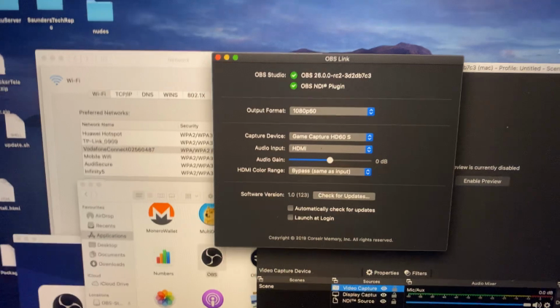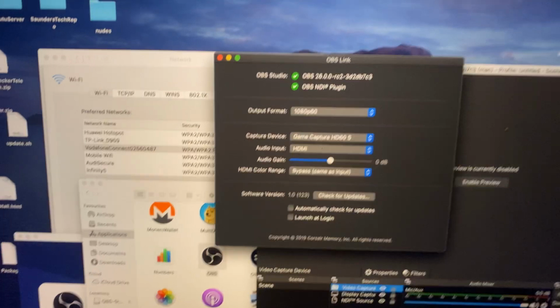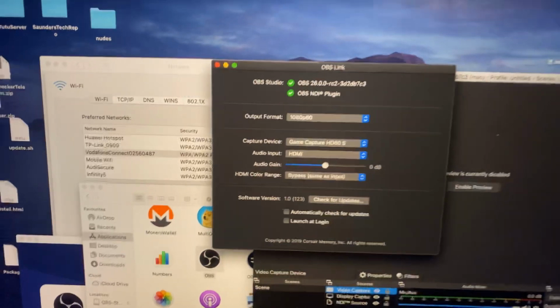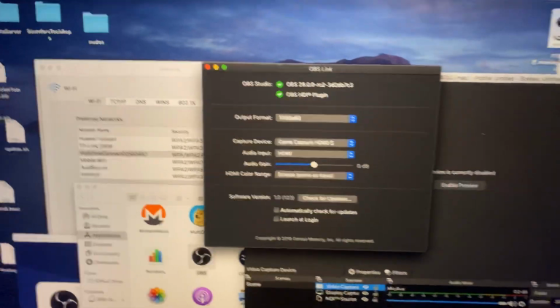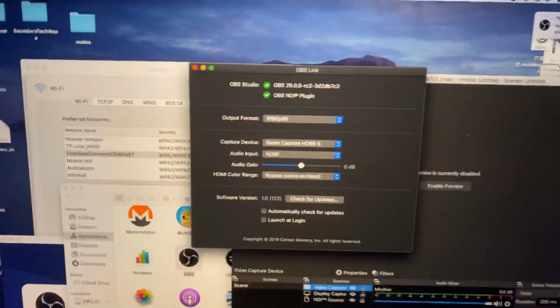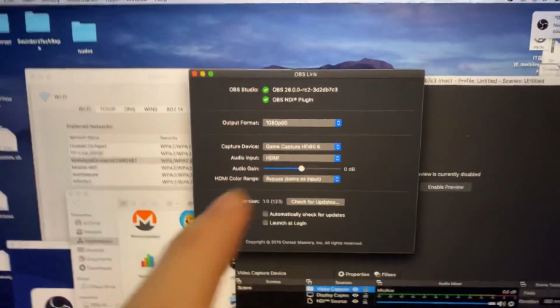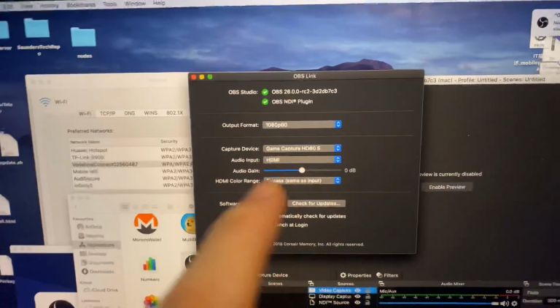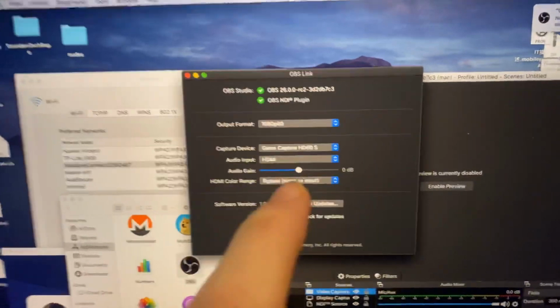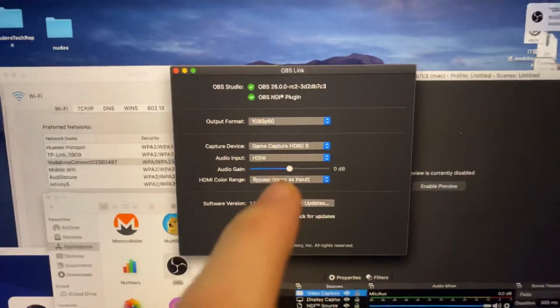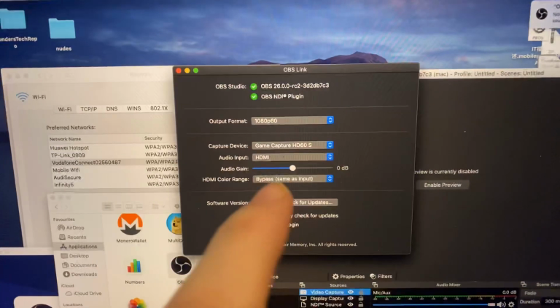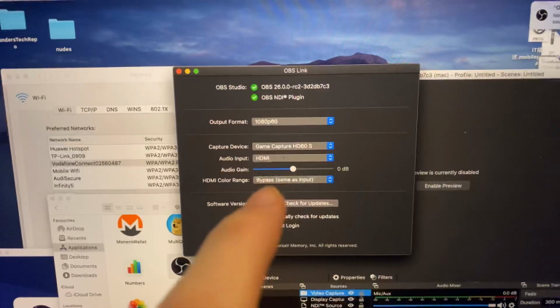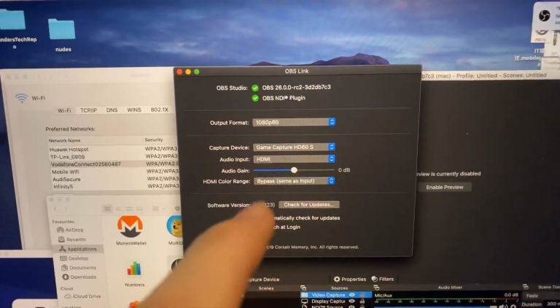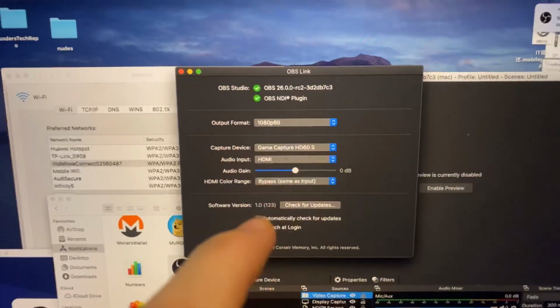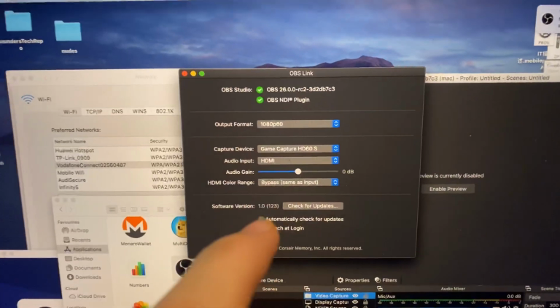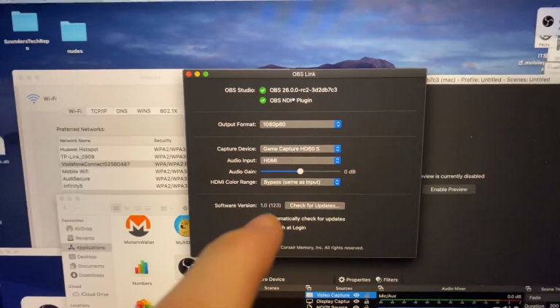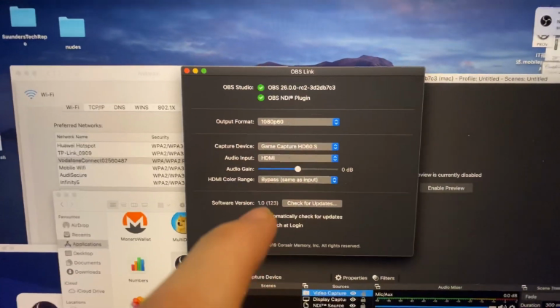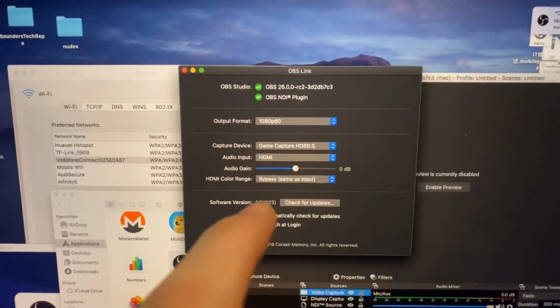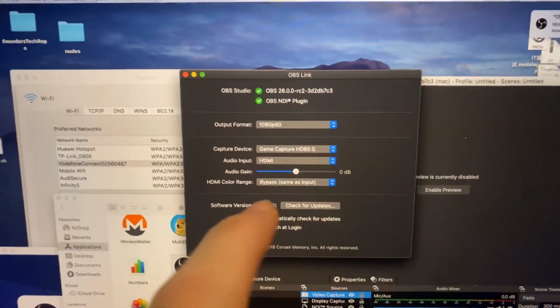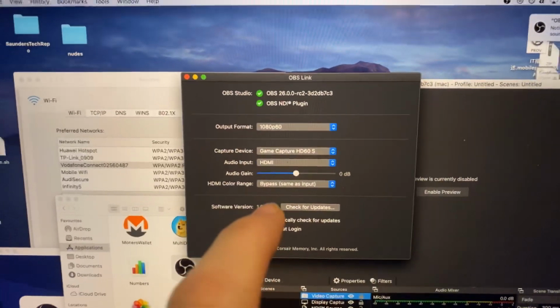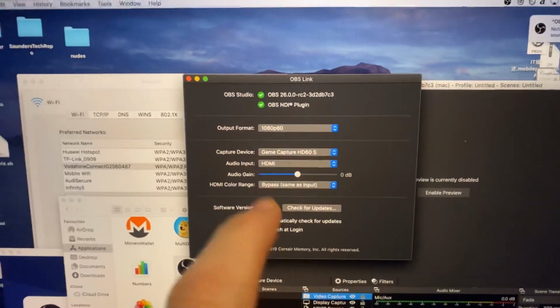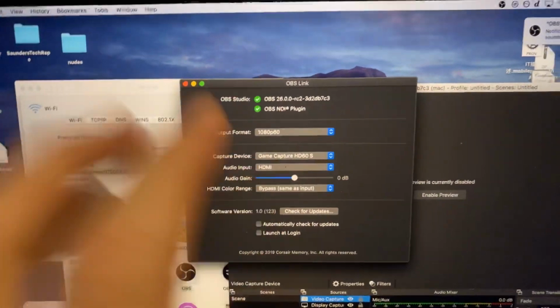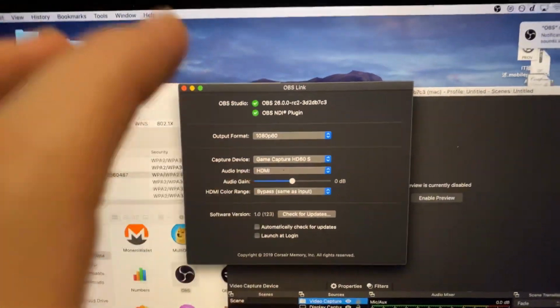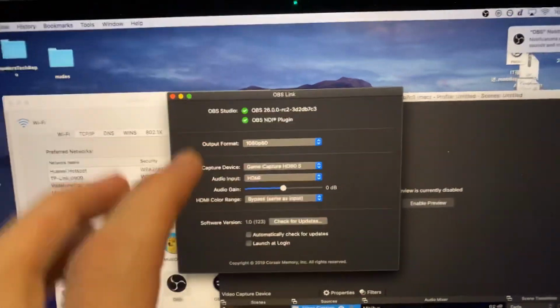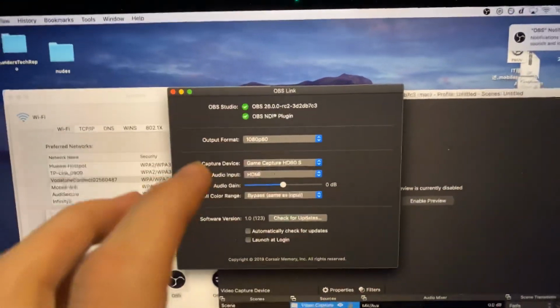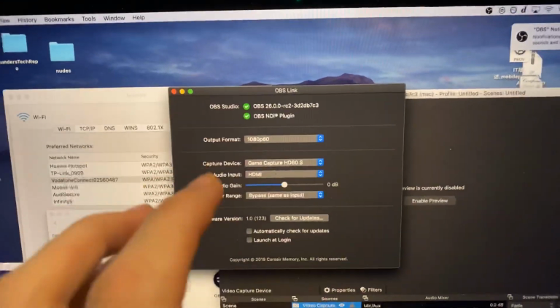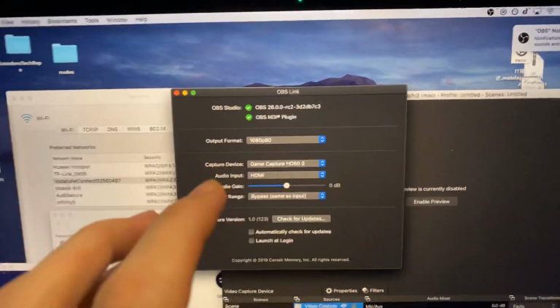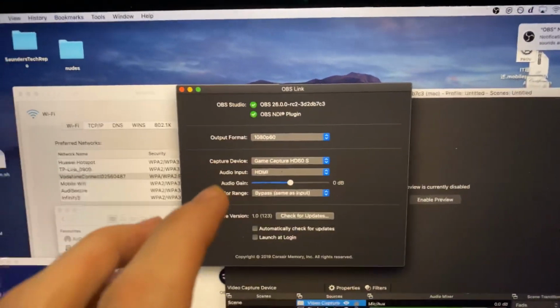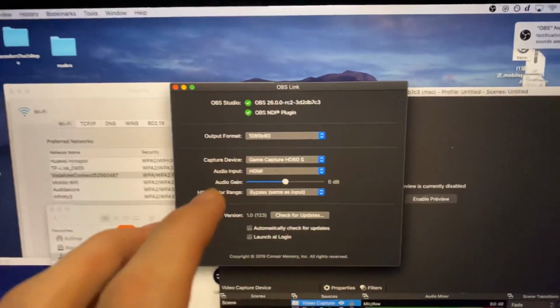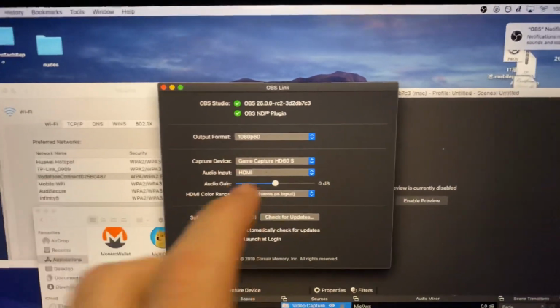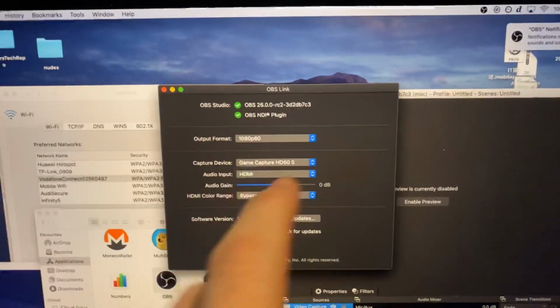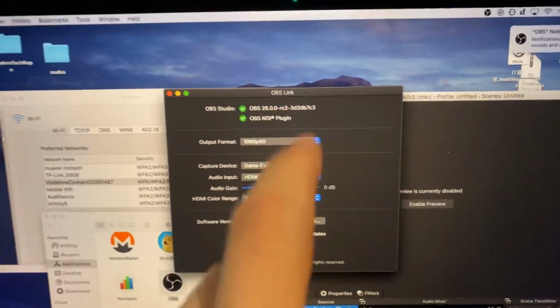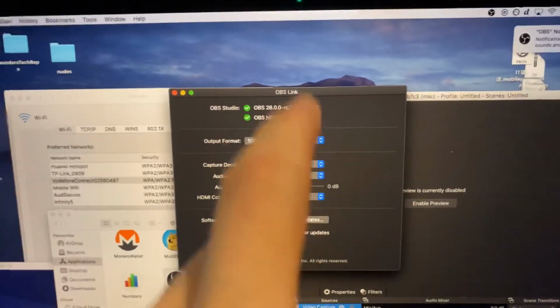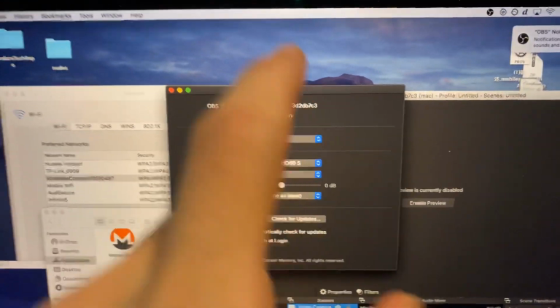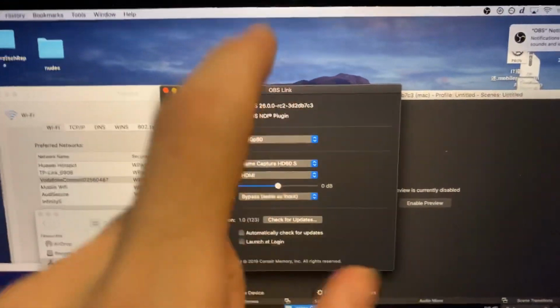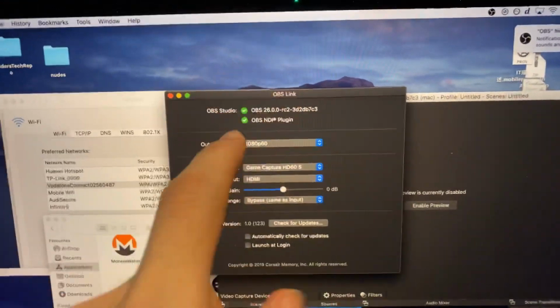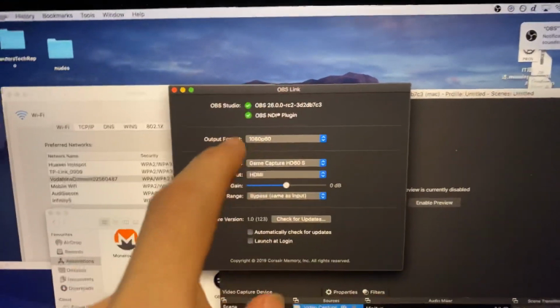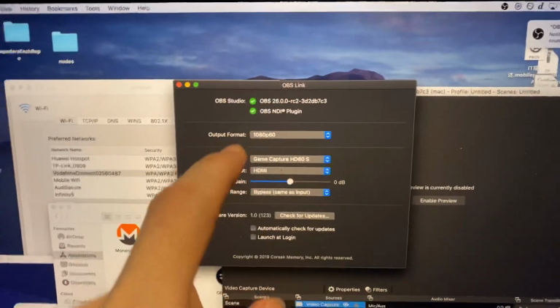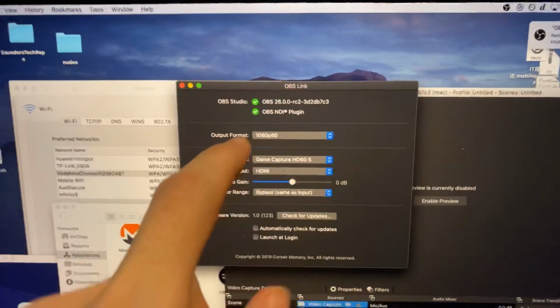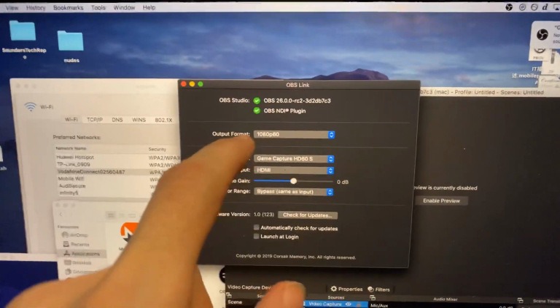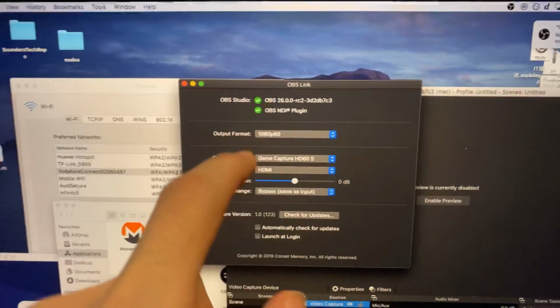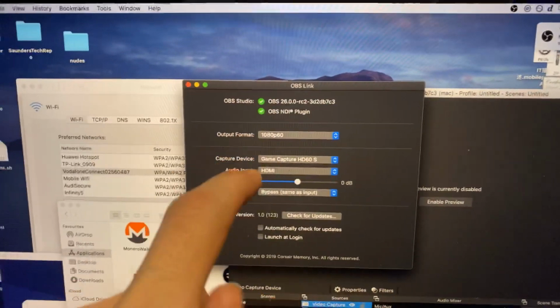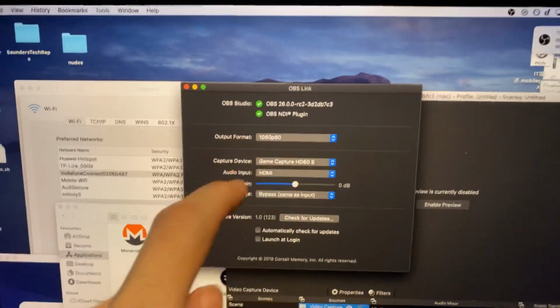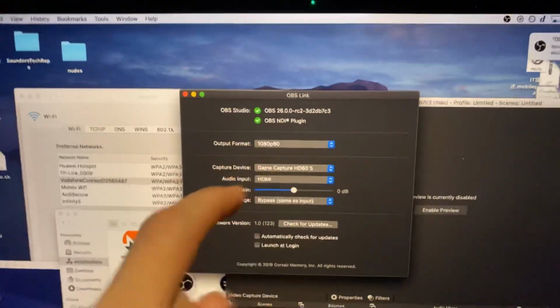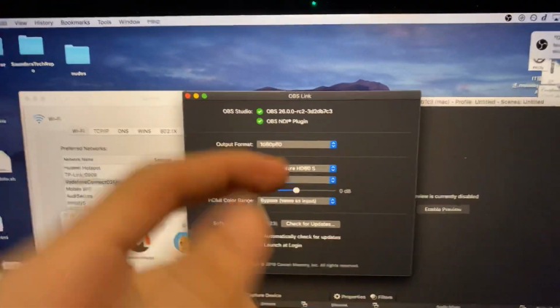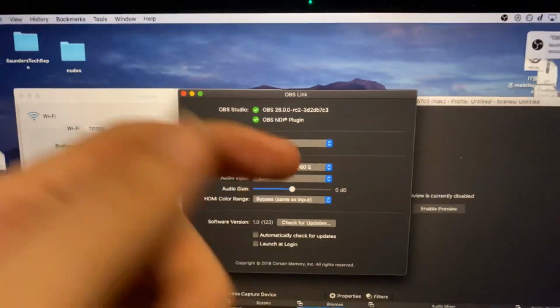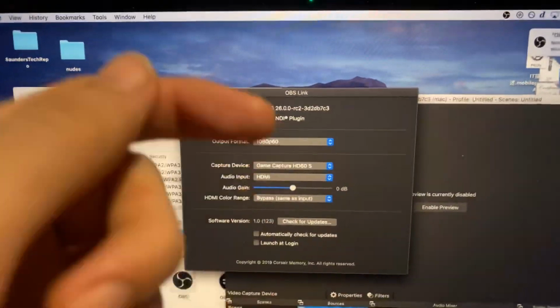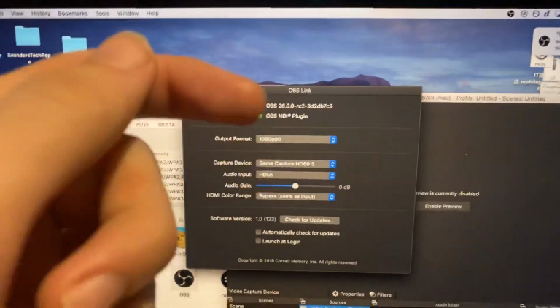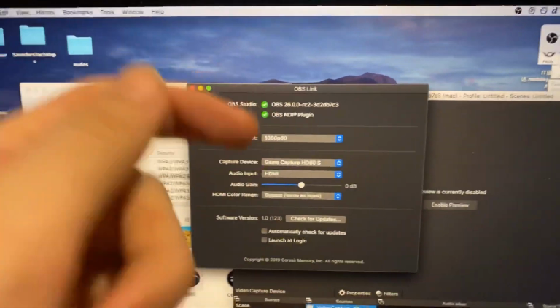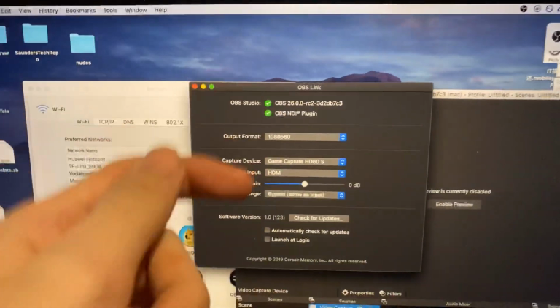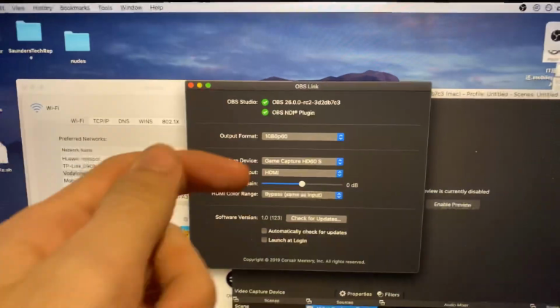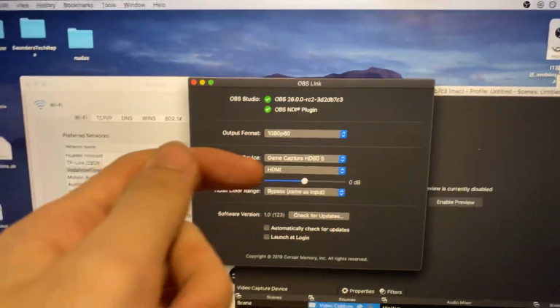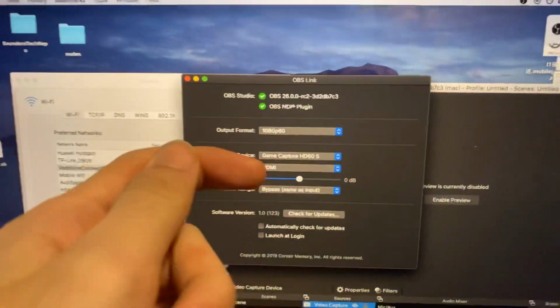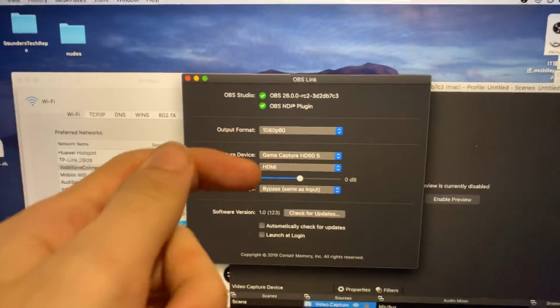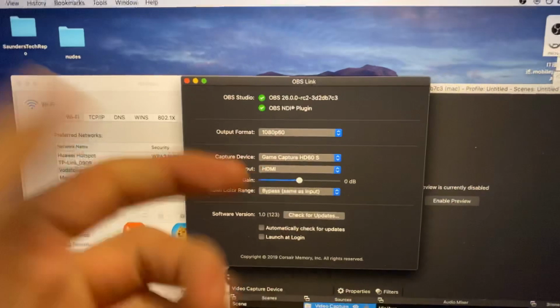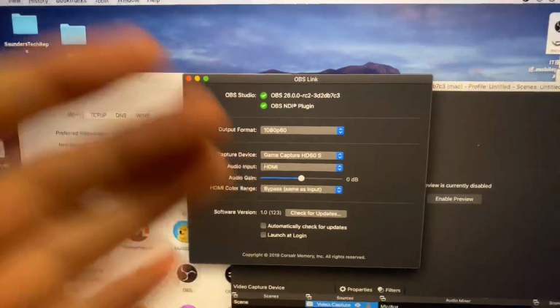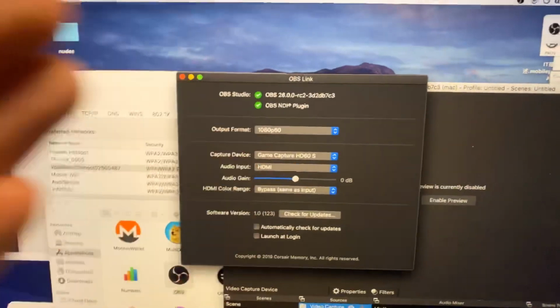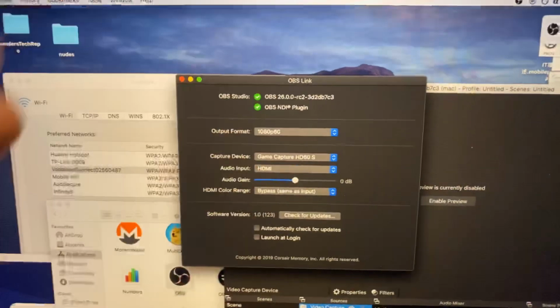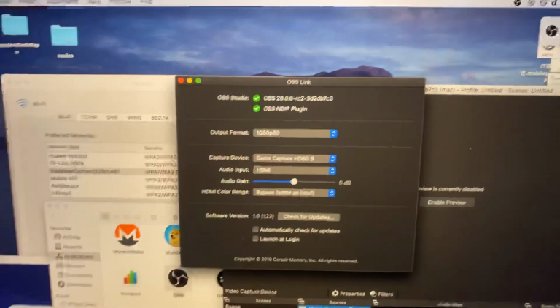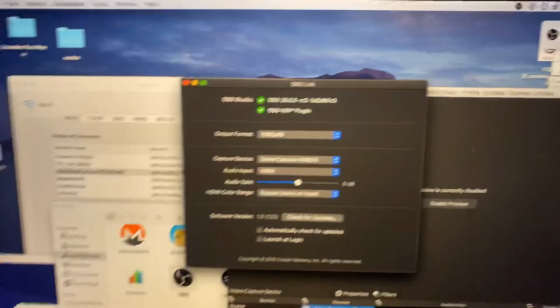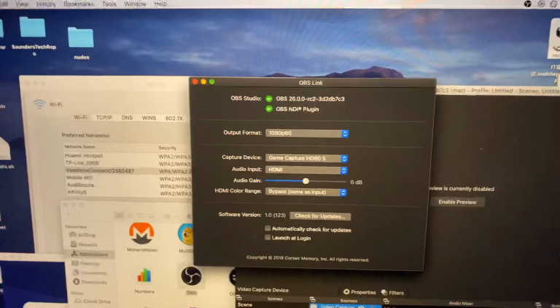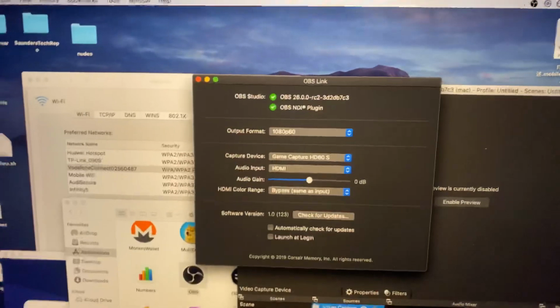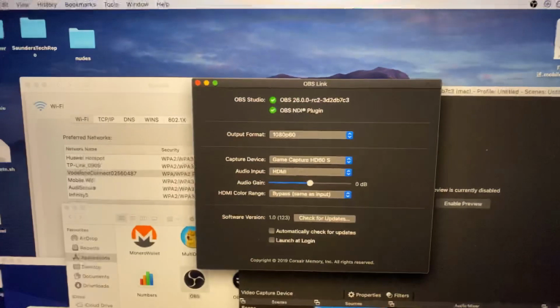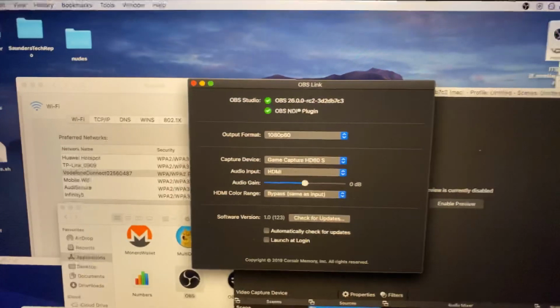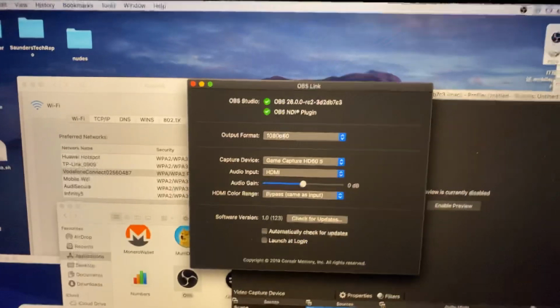Welcome everyone. I would like to show you how to easily fix your Elgato not showing up in OBS Link.